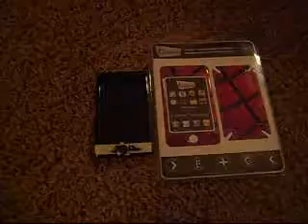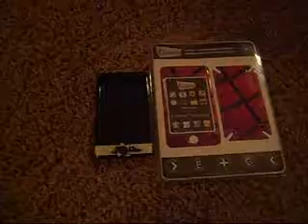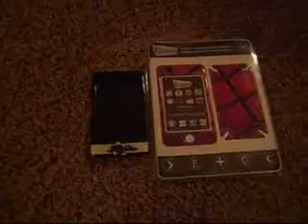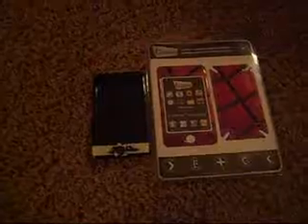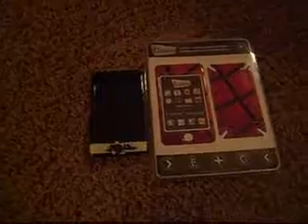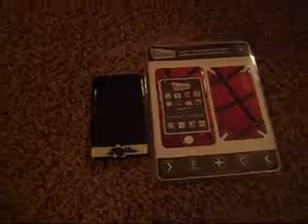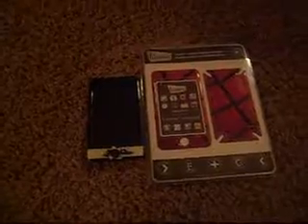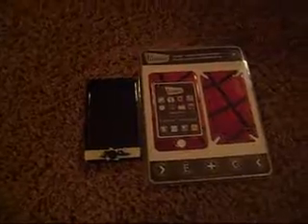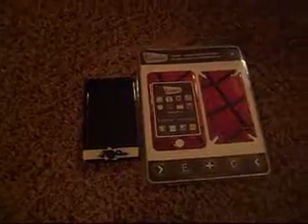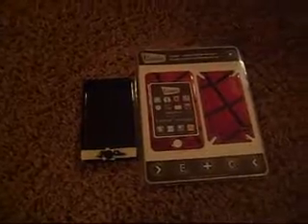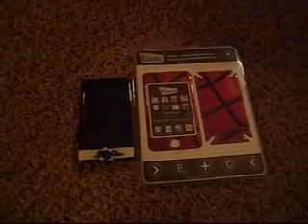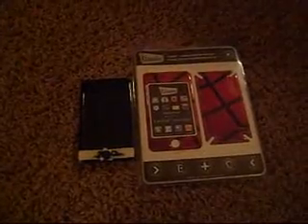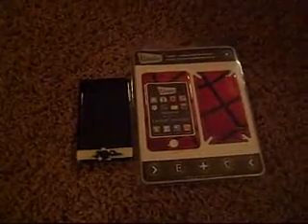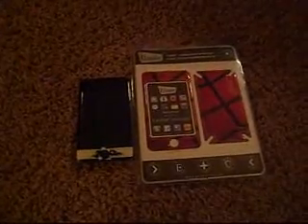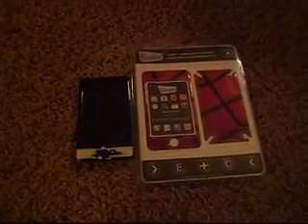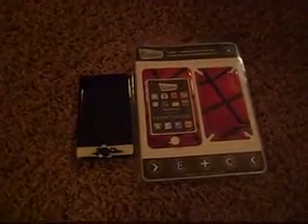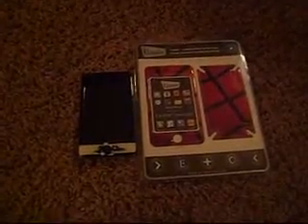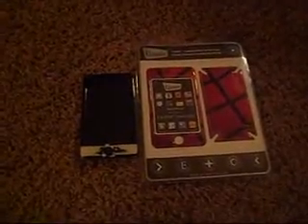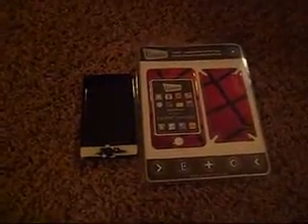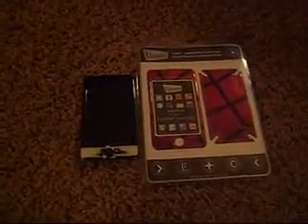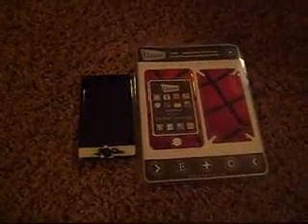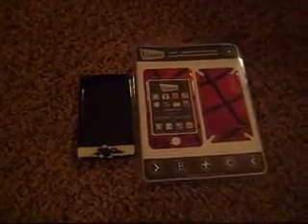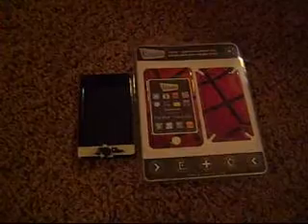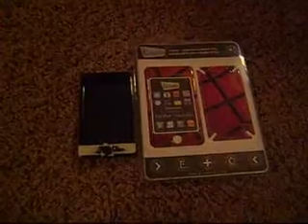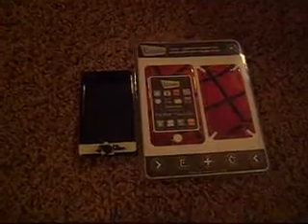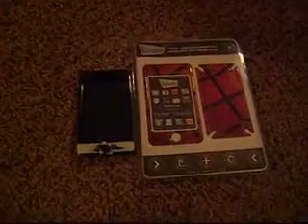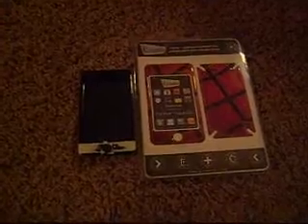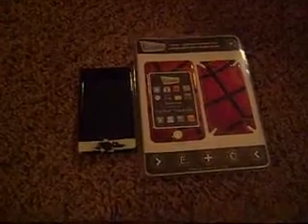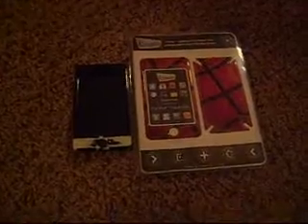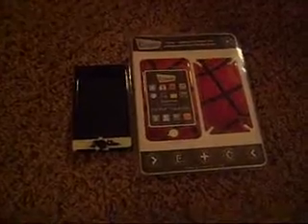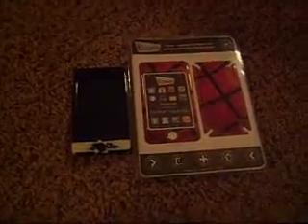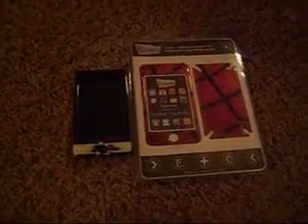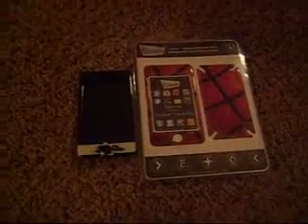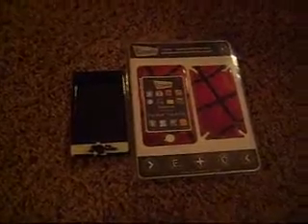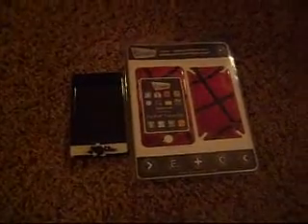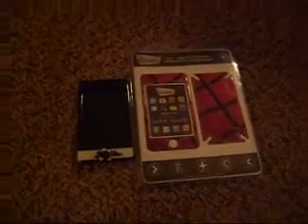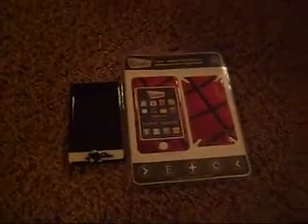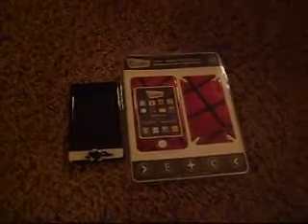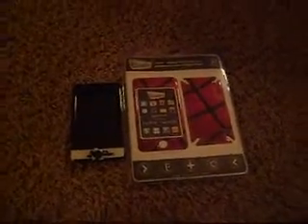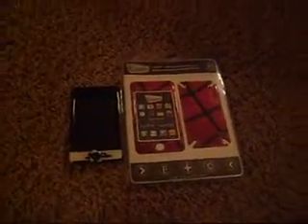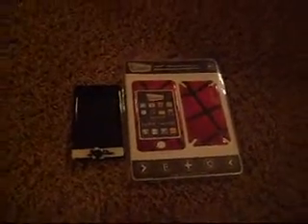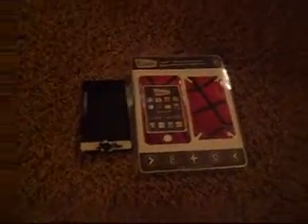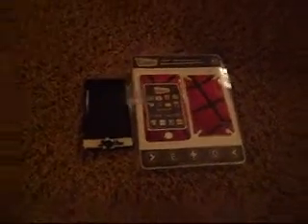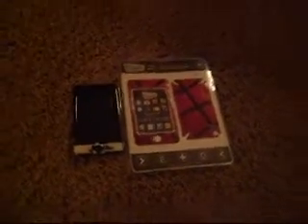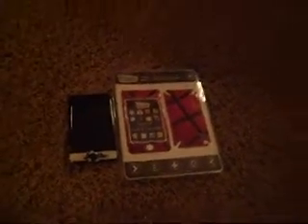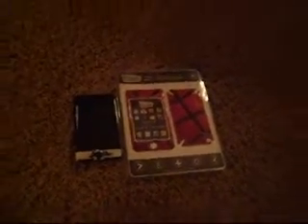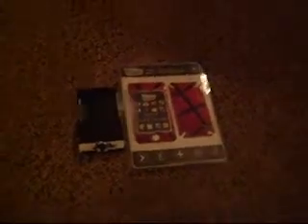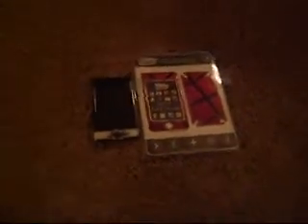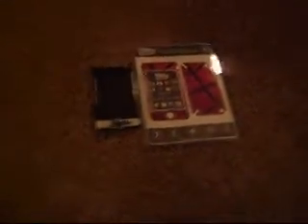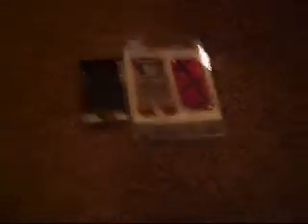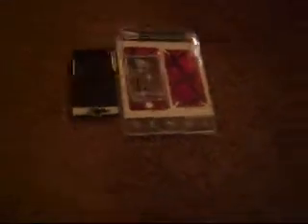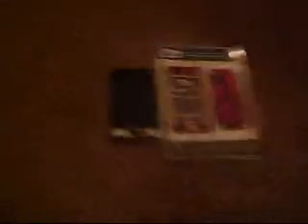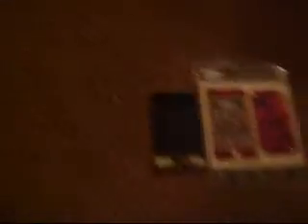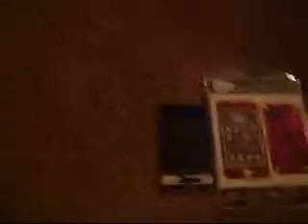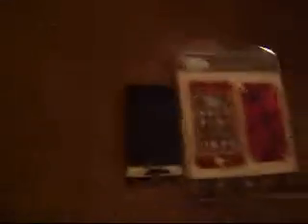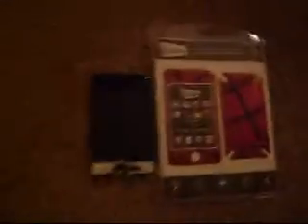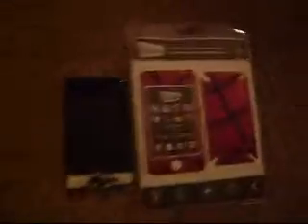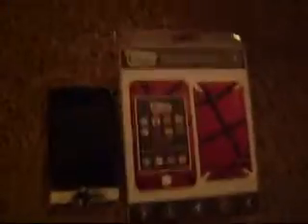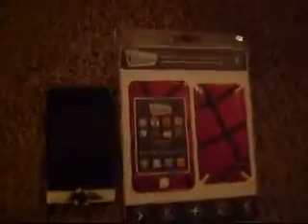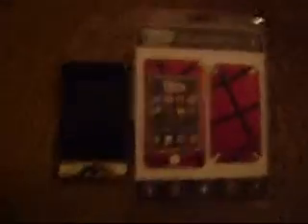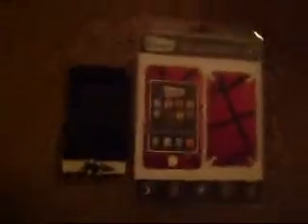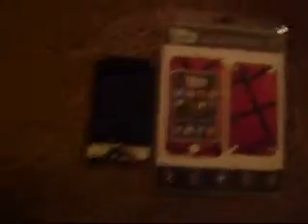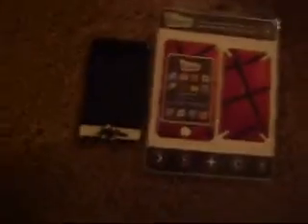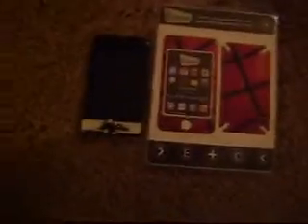Okay guys, sorry if the video is a little shaky. My tripod's downstairs and I don't feel like going down to get it.